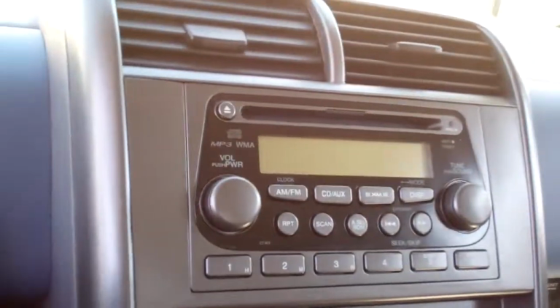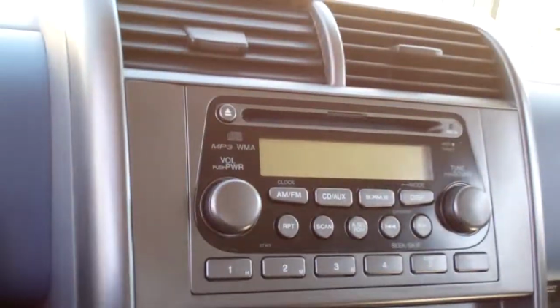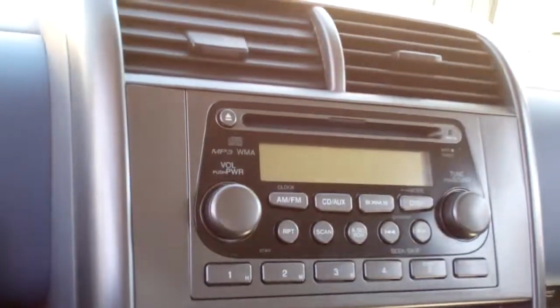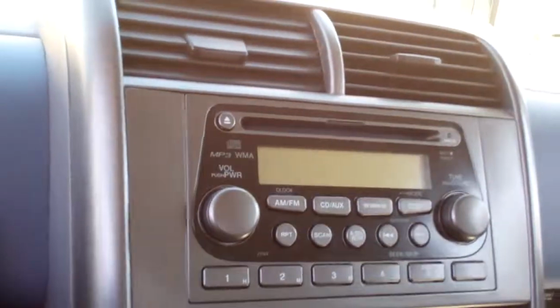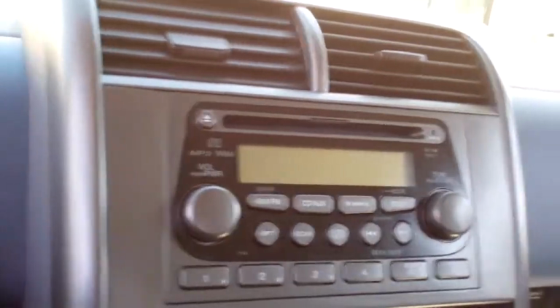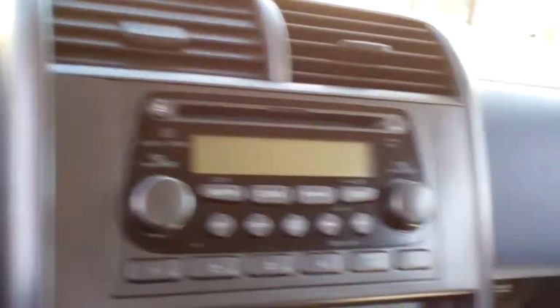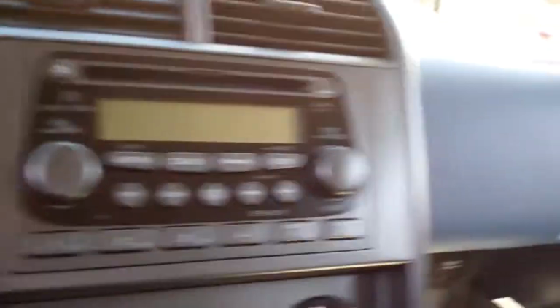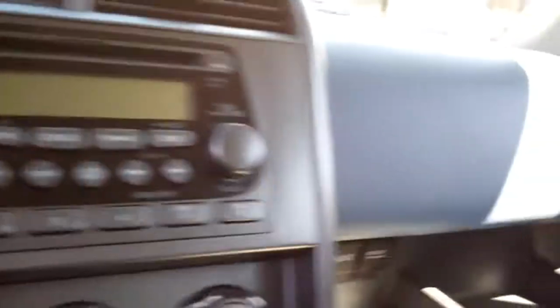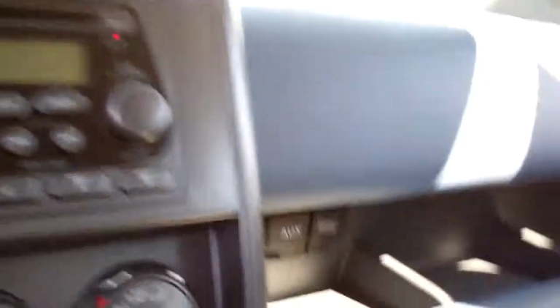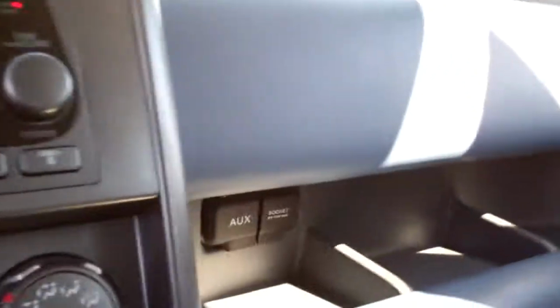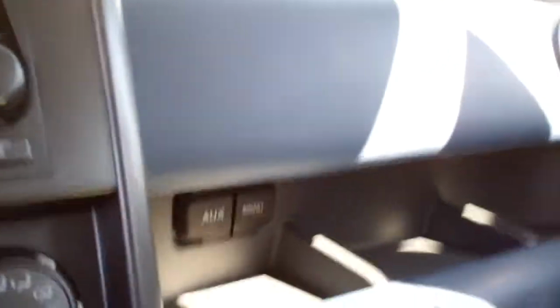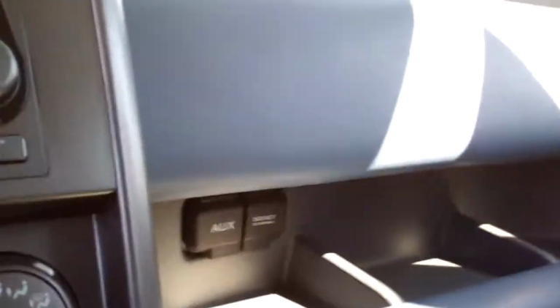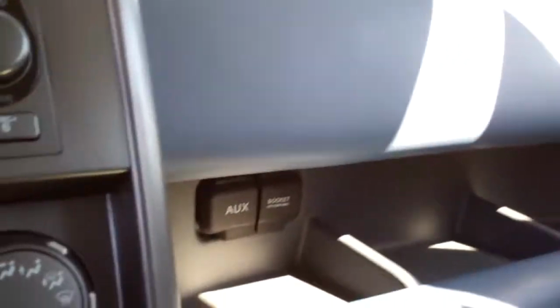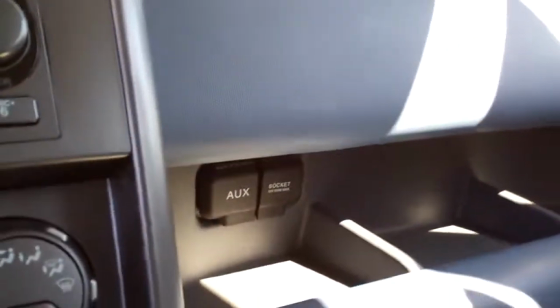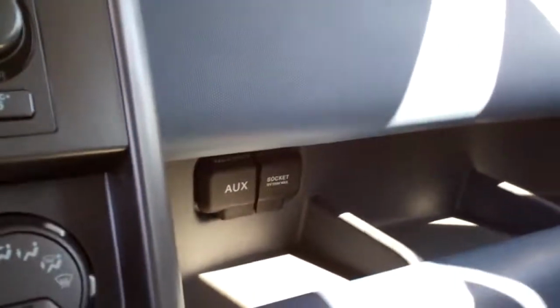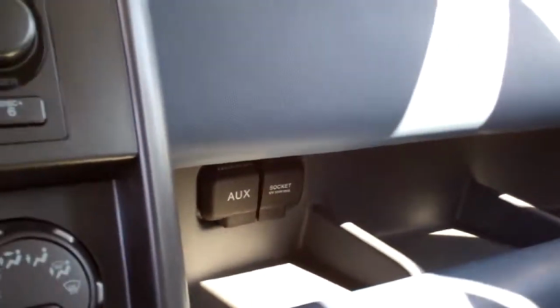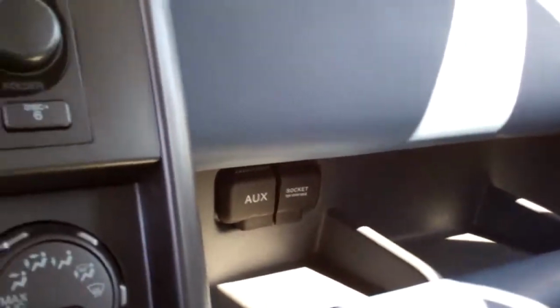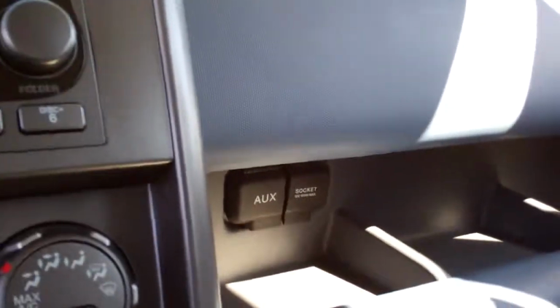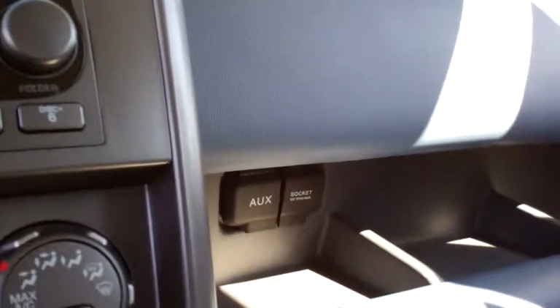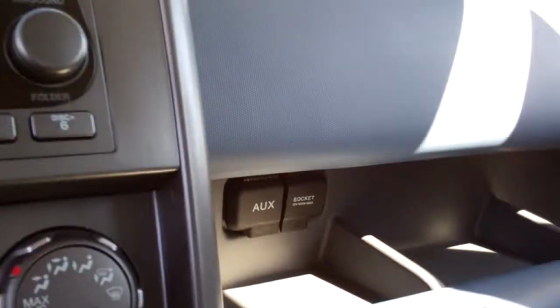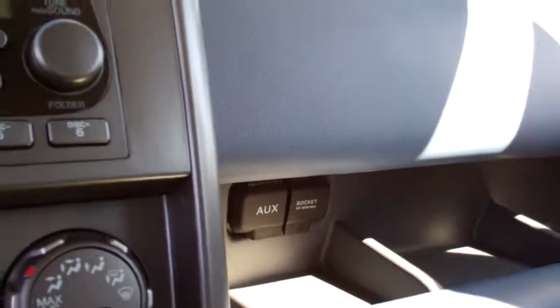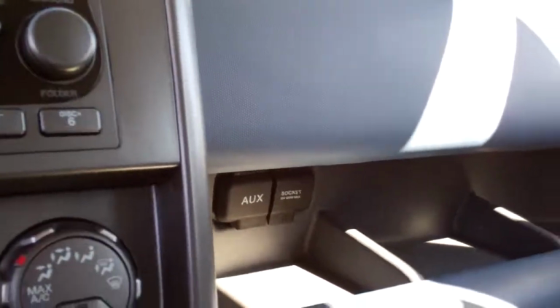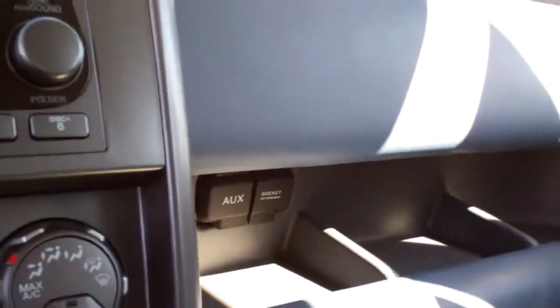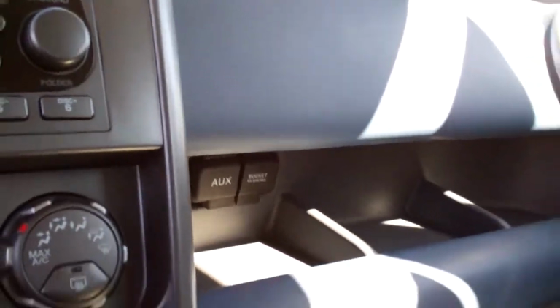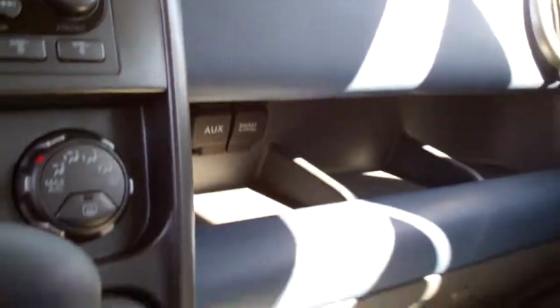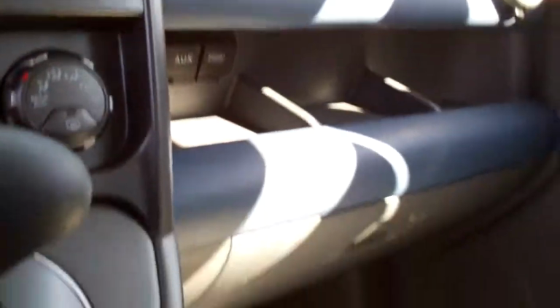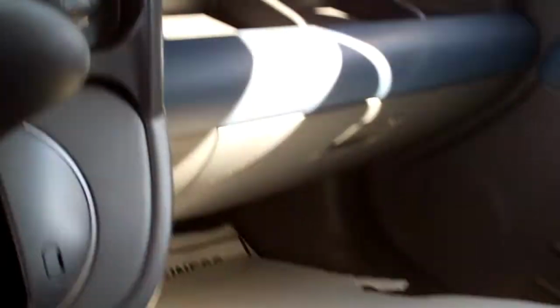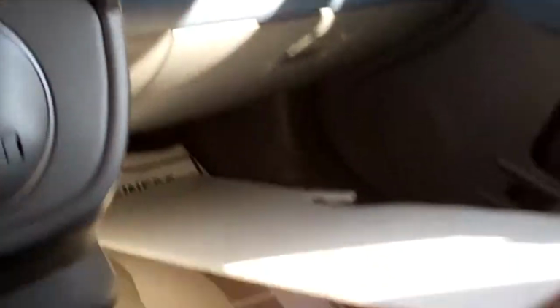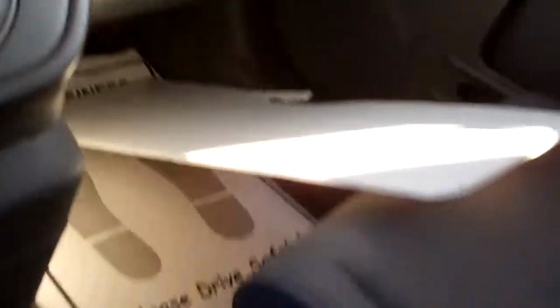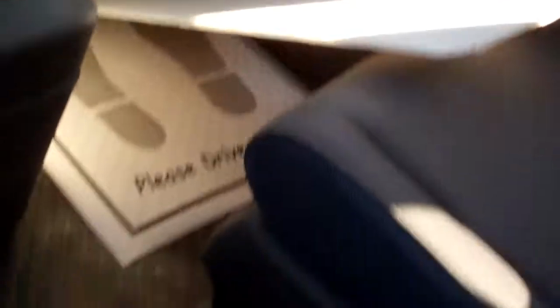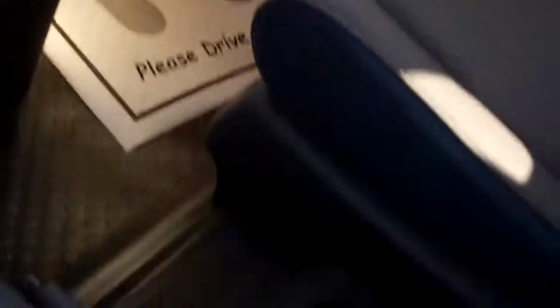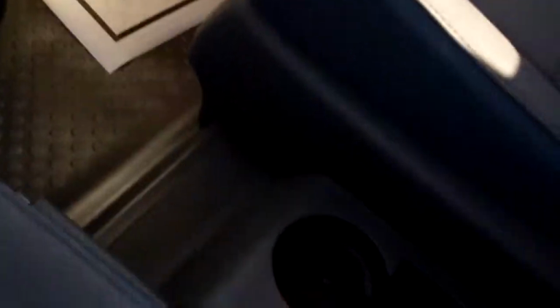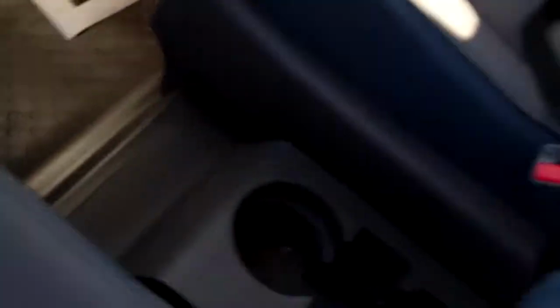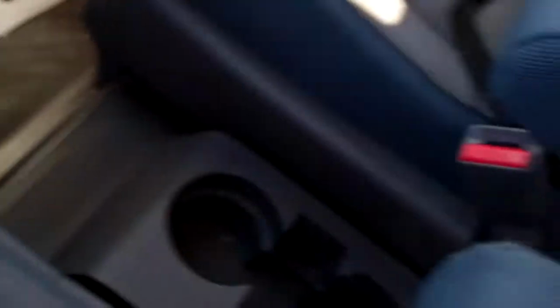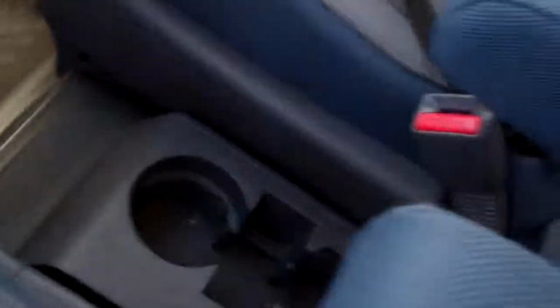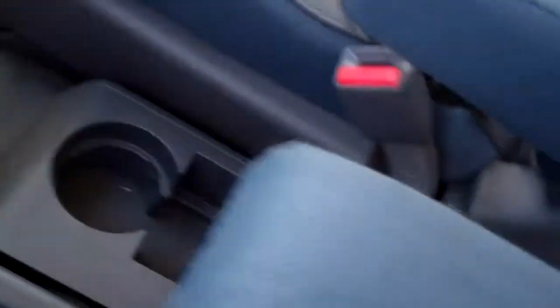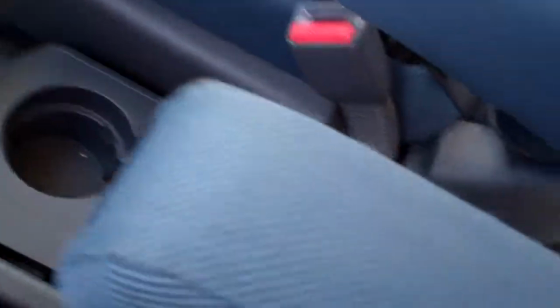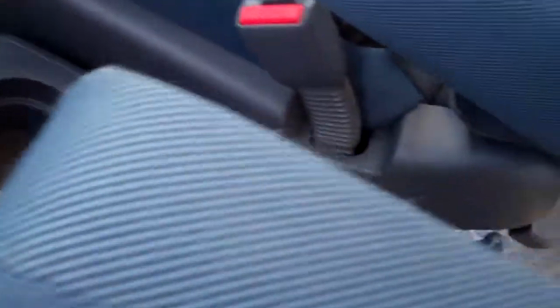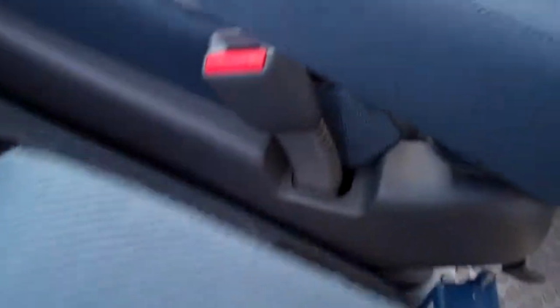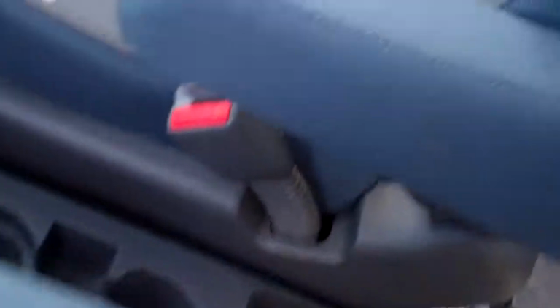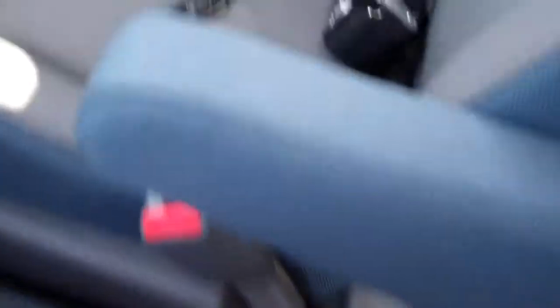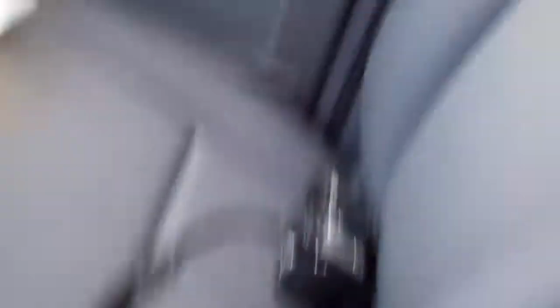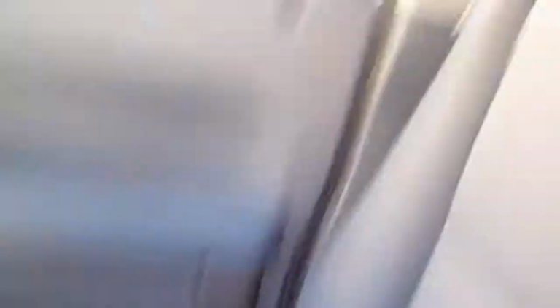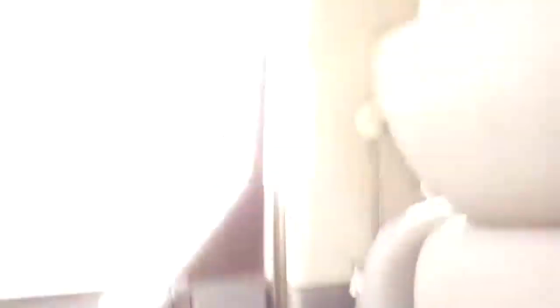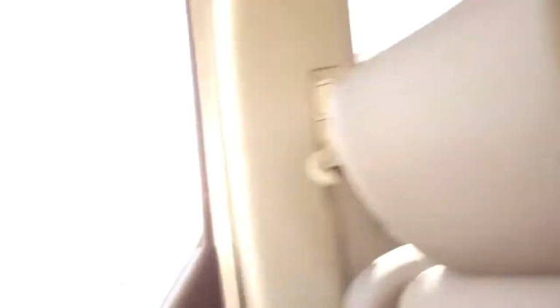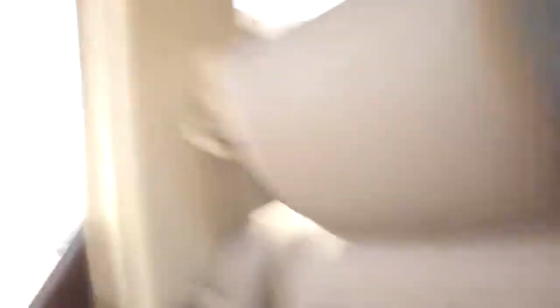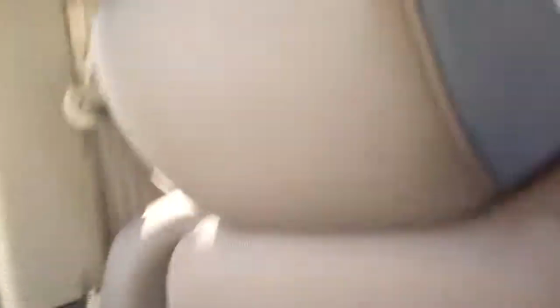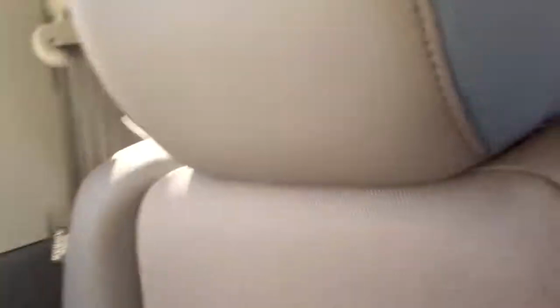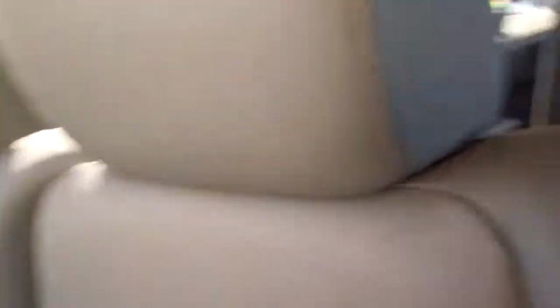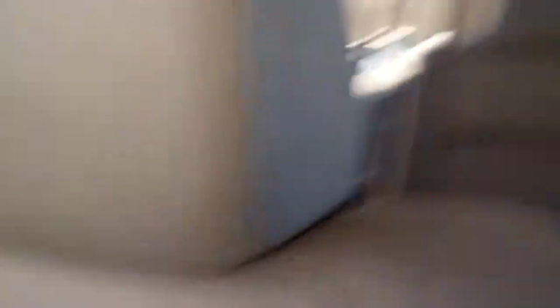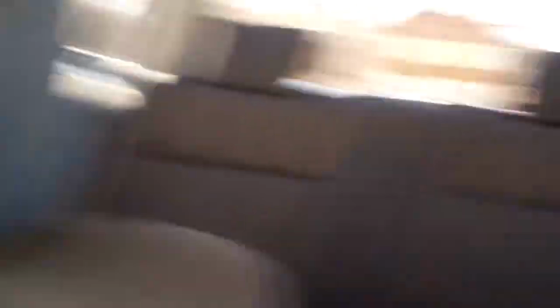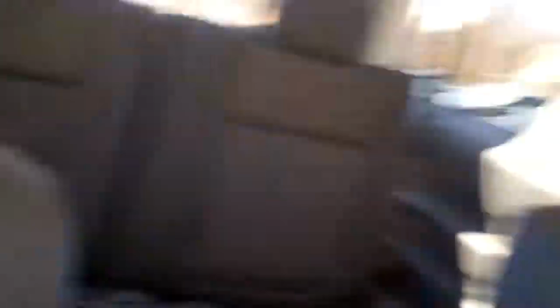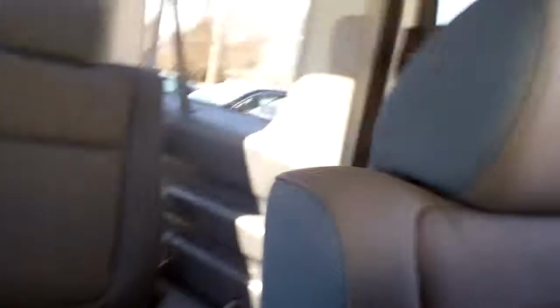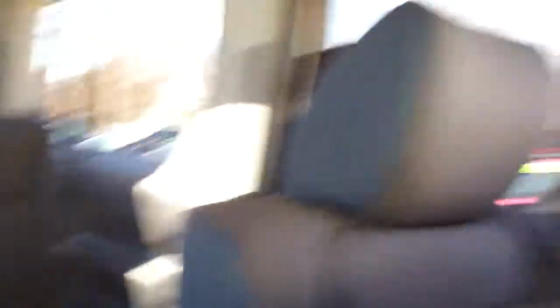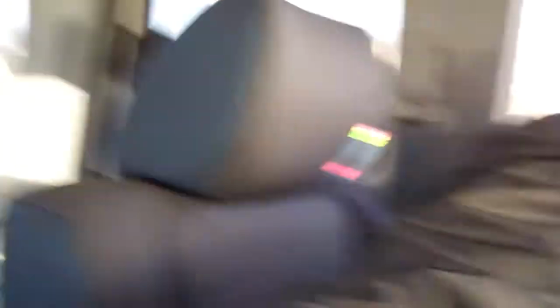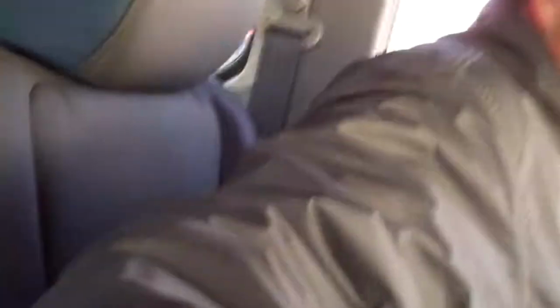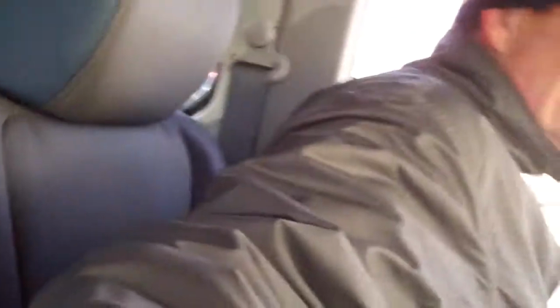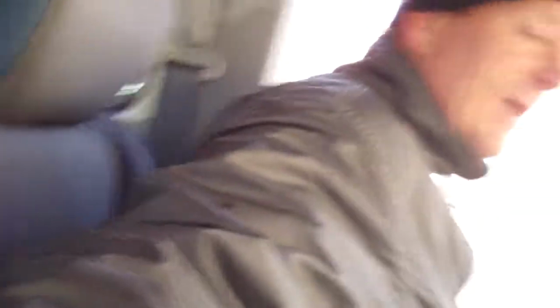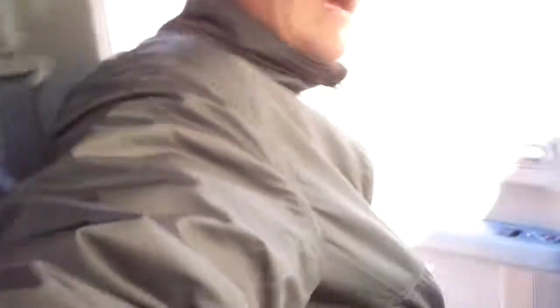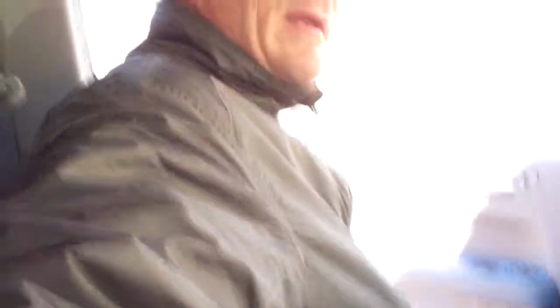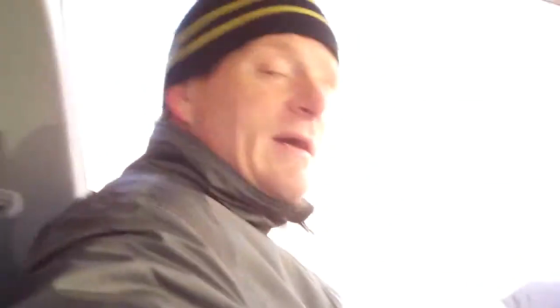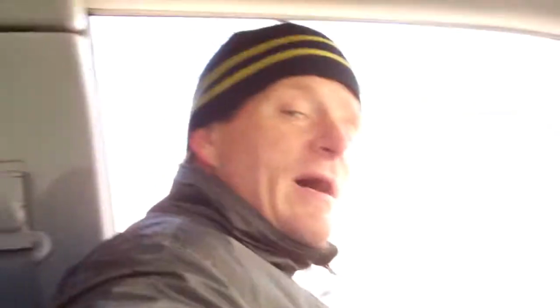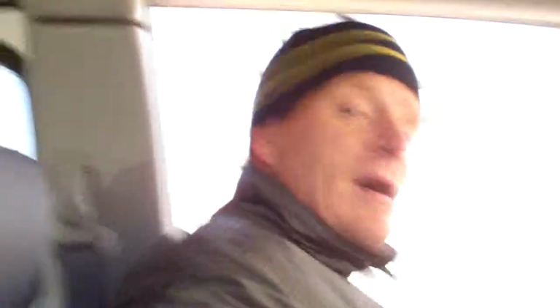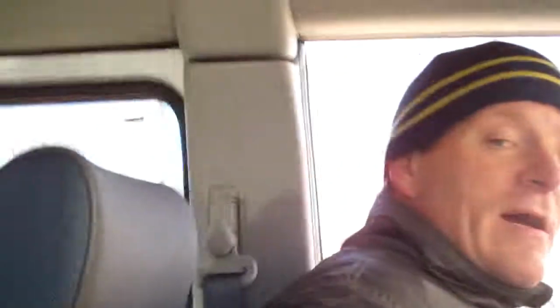AM, FM, CD, you got an auxiliary plug-in over there, power outlet, plenty of cupholders throughout the vehicle. Neat car.